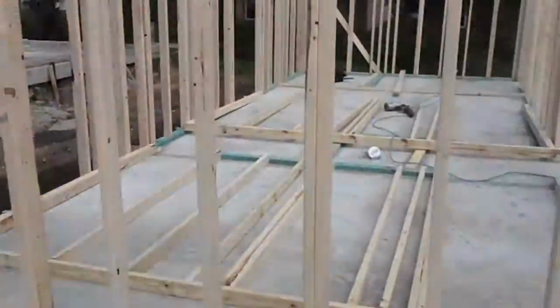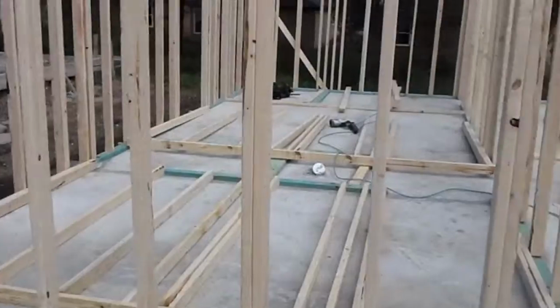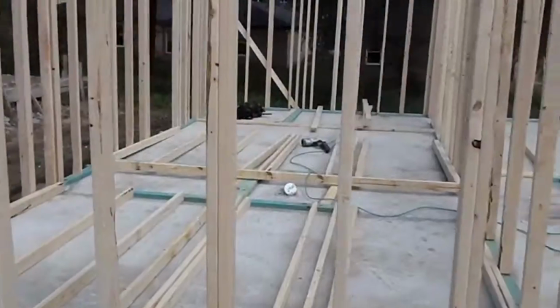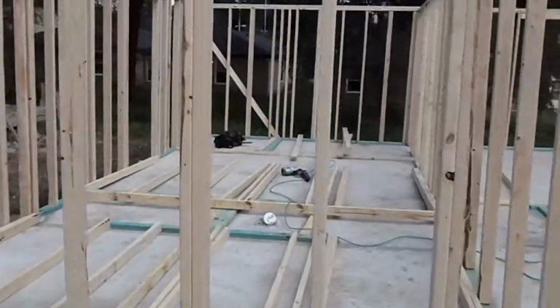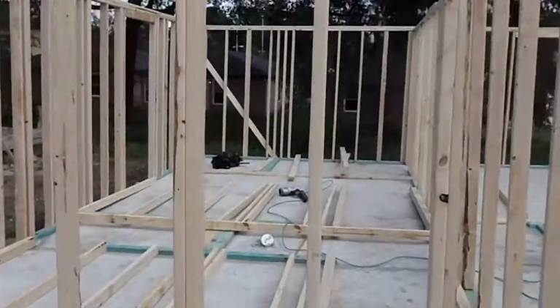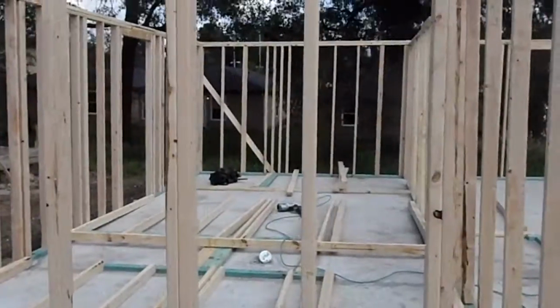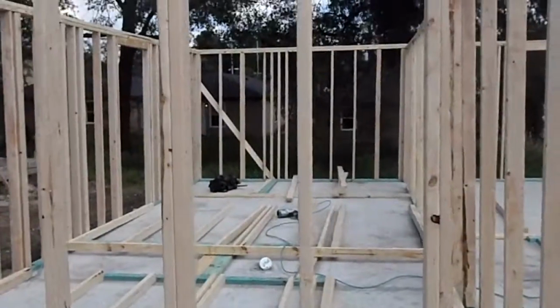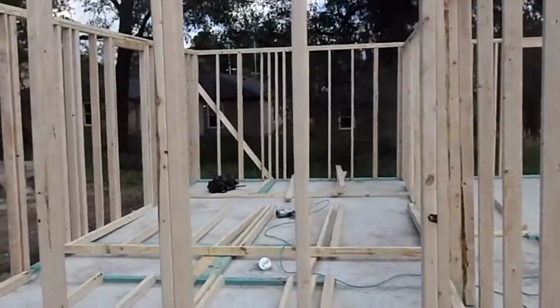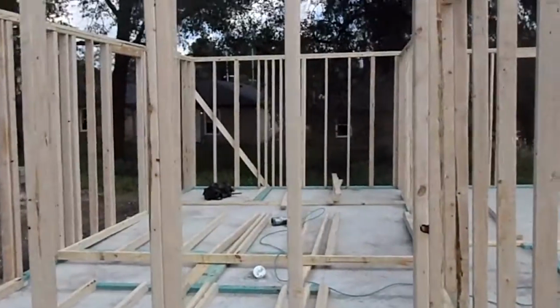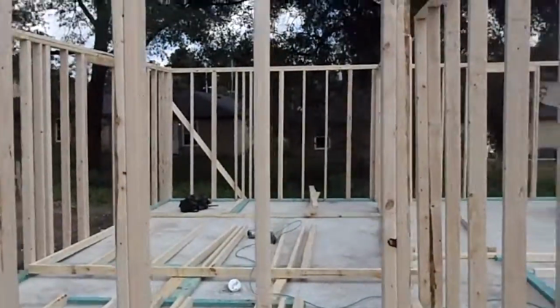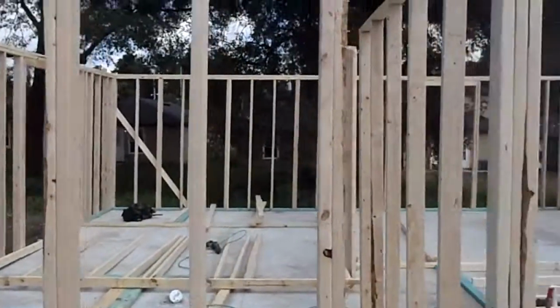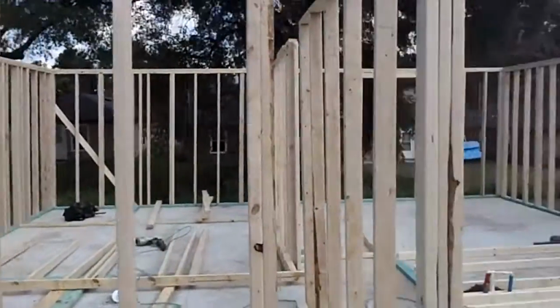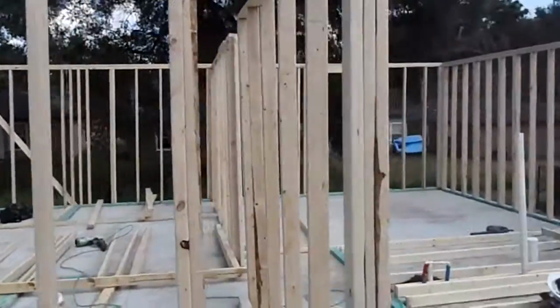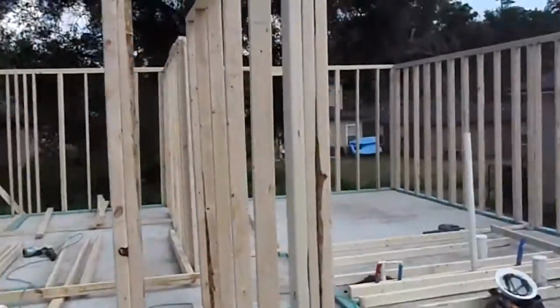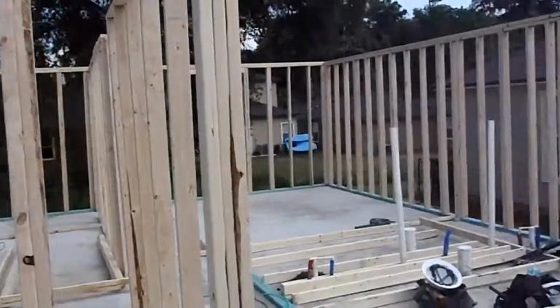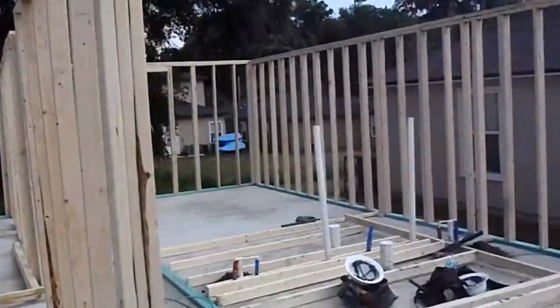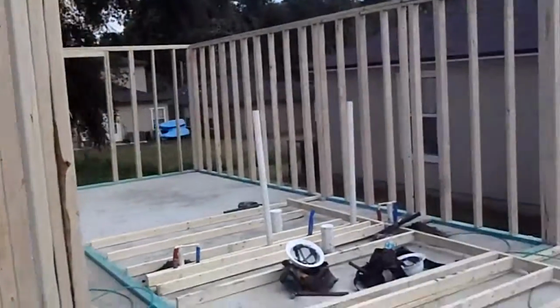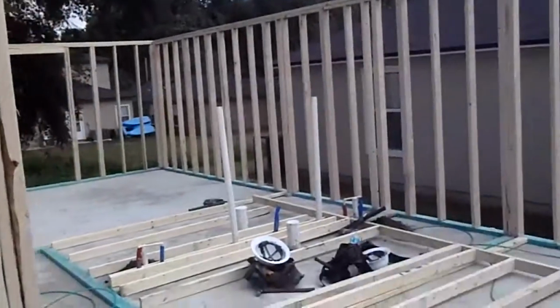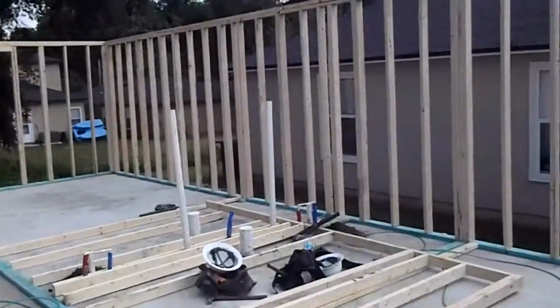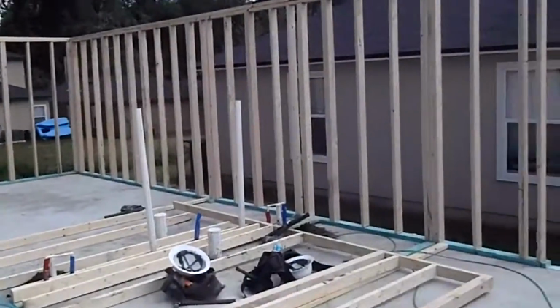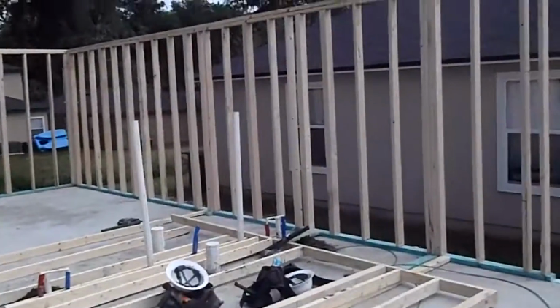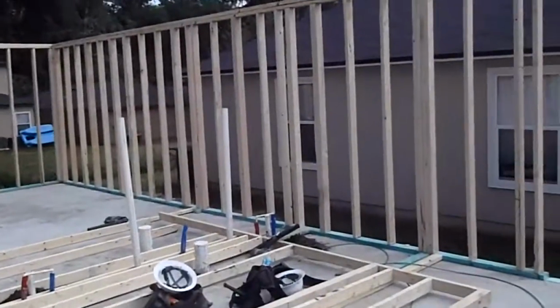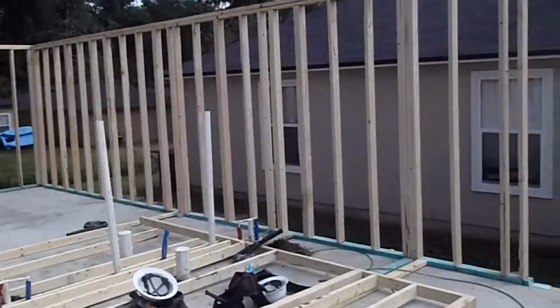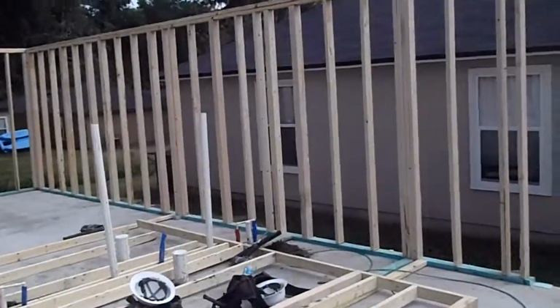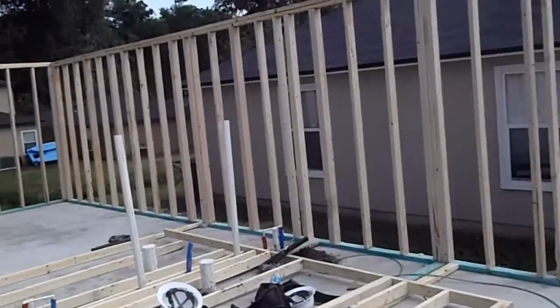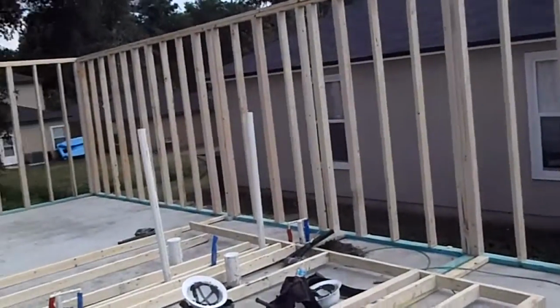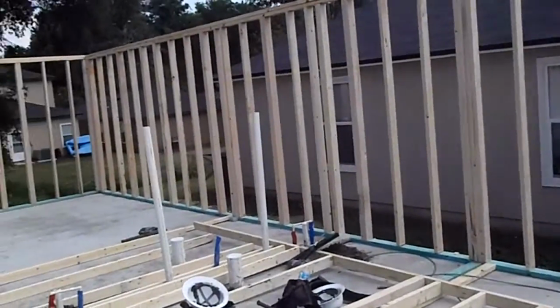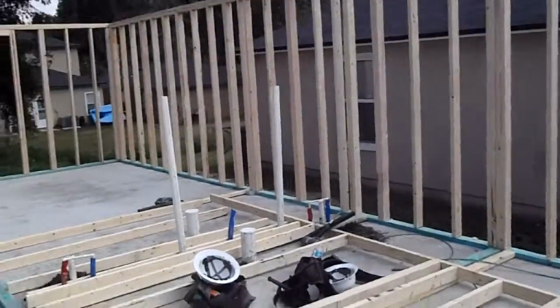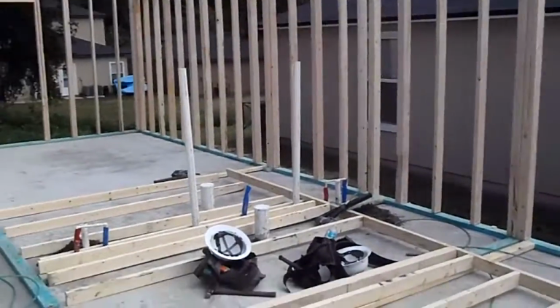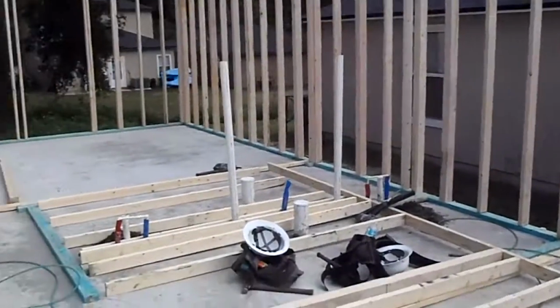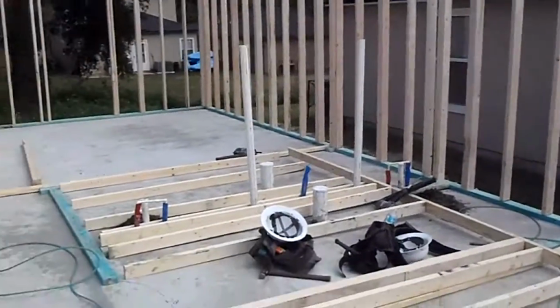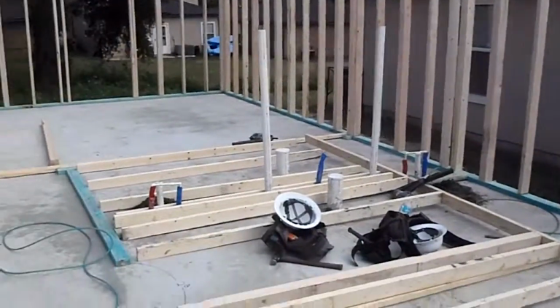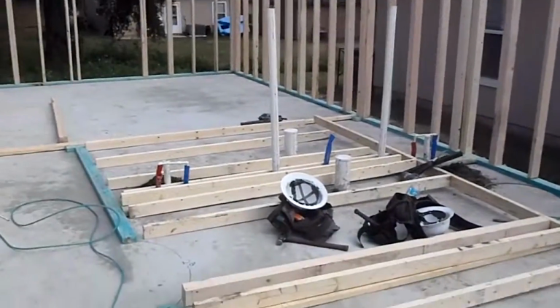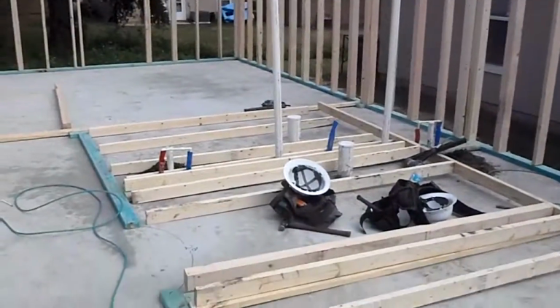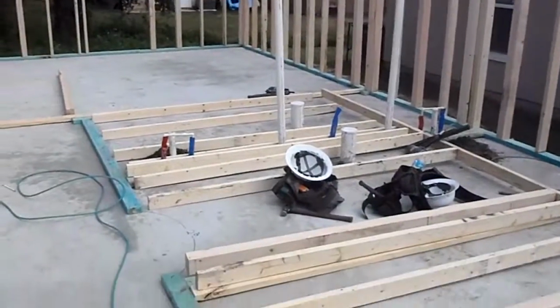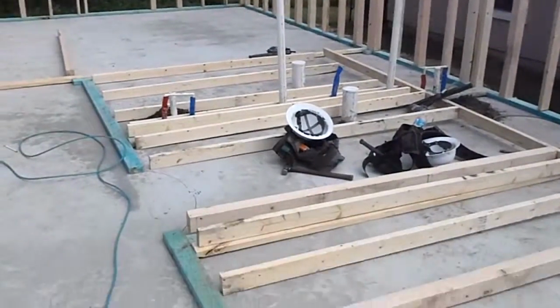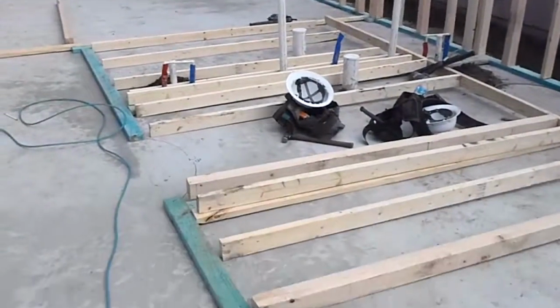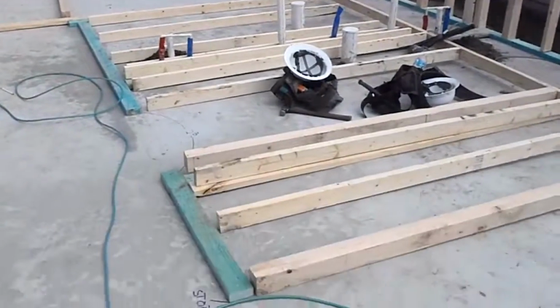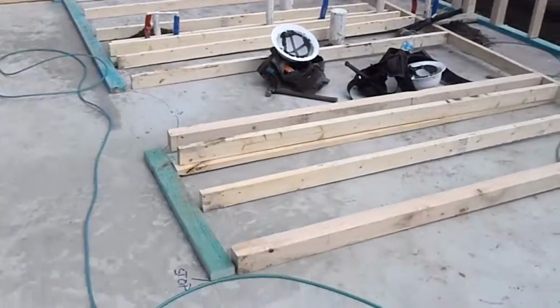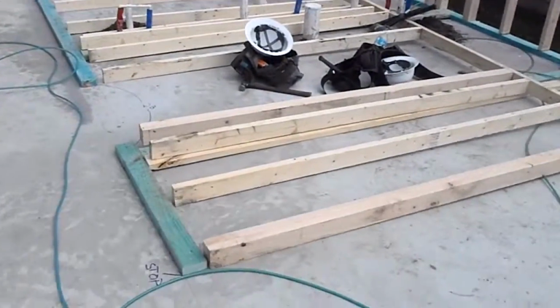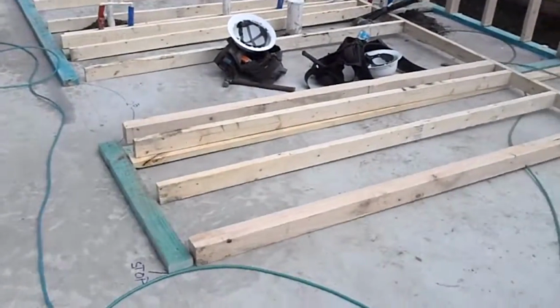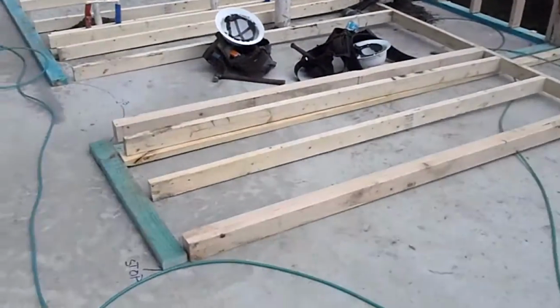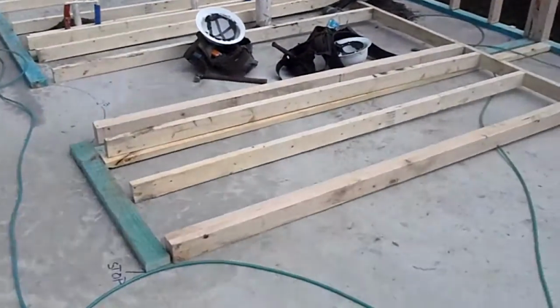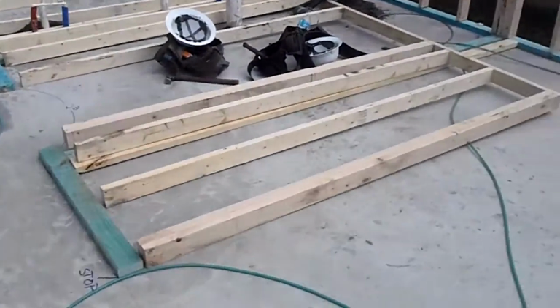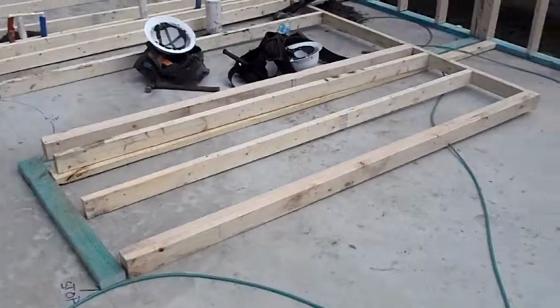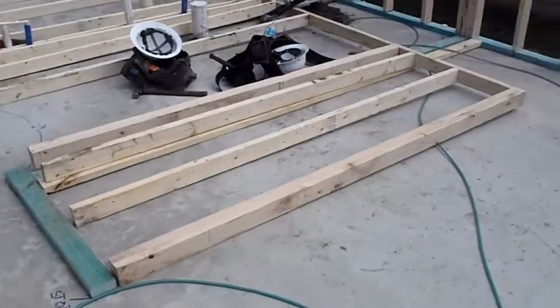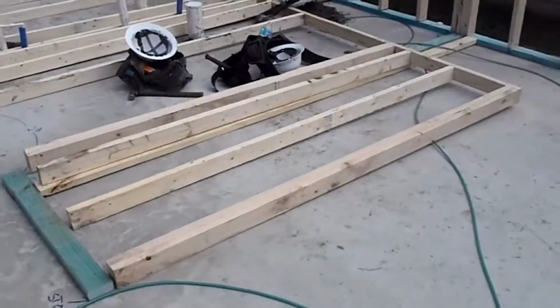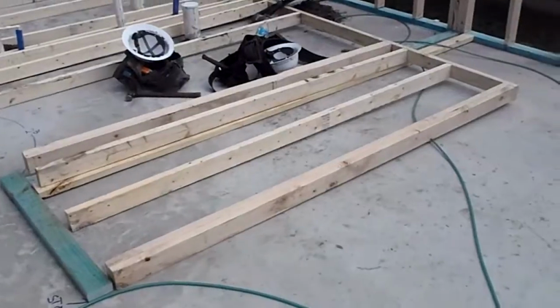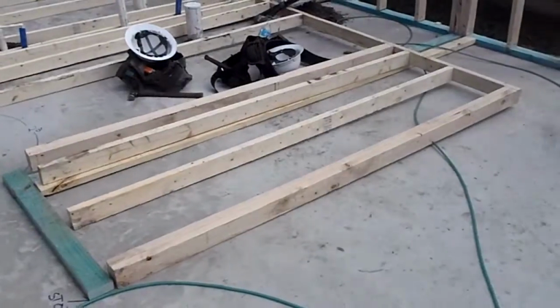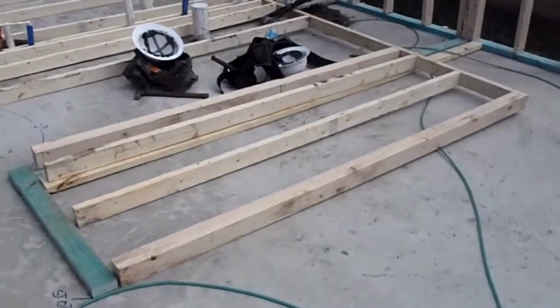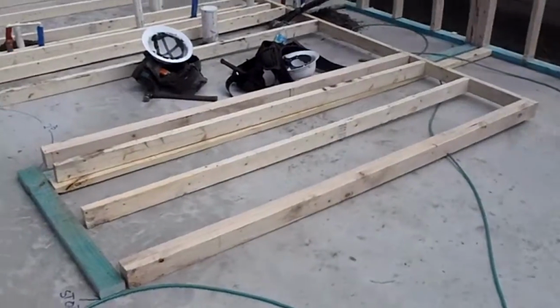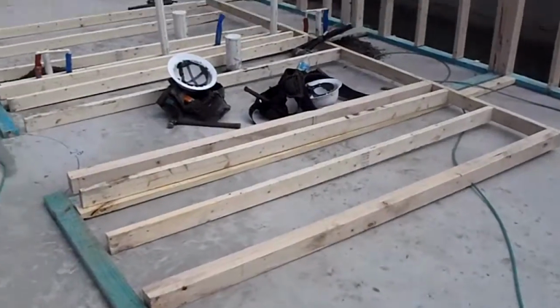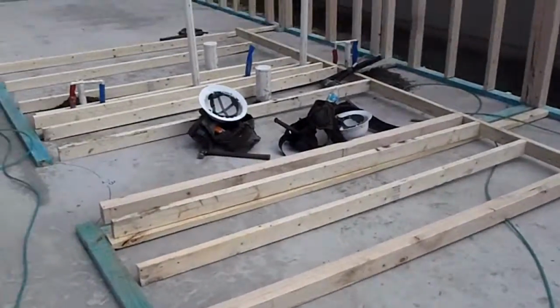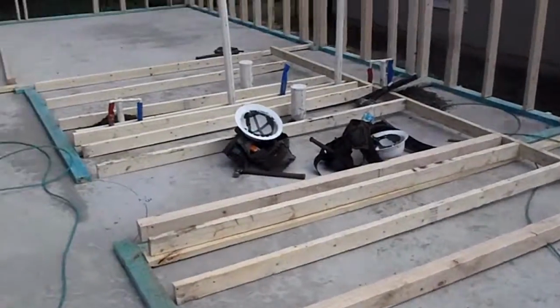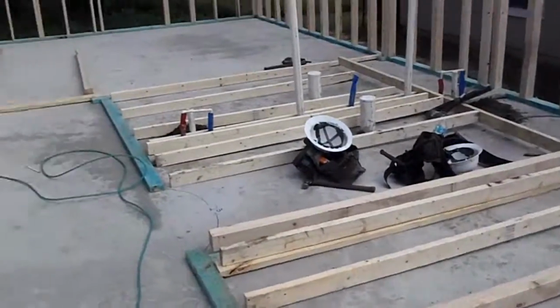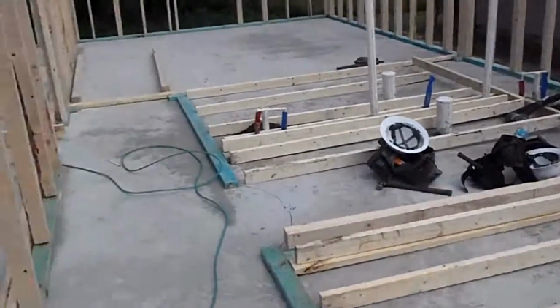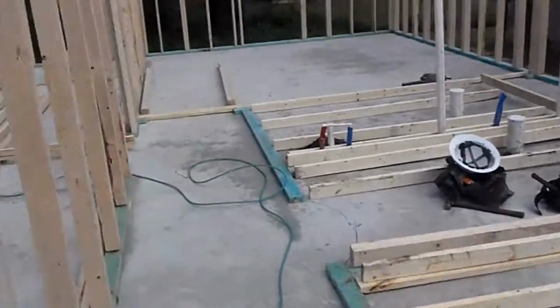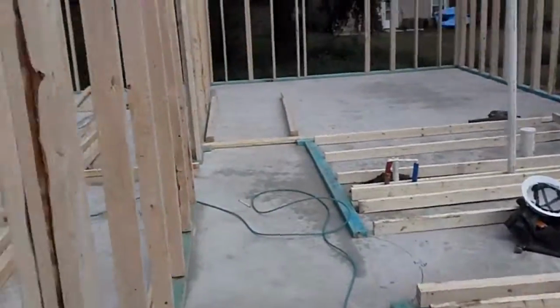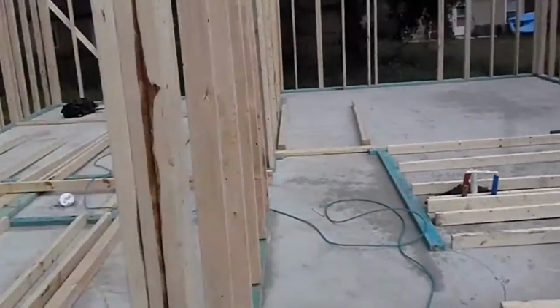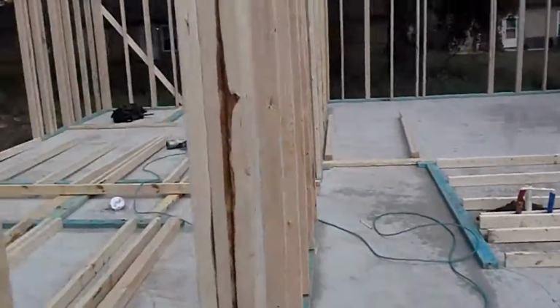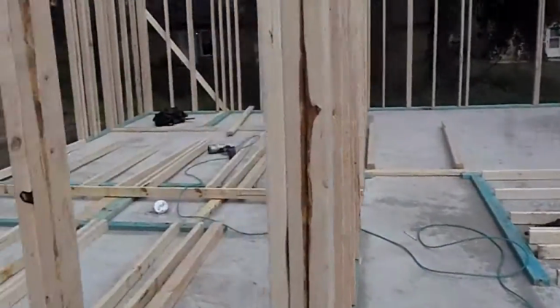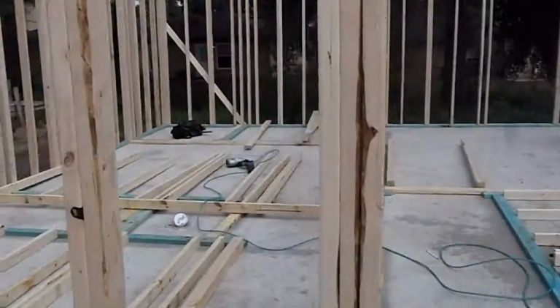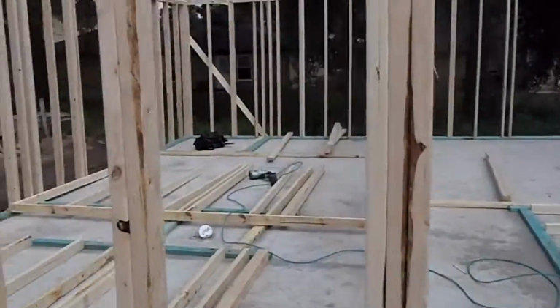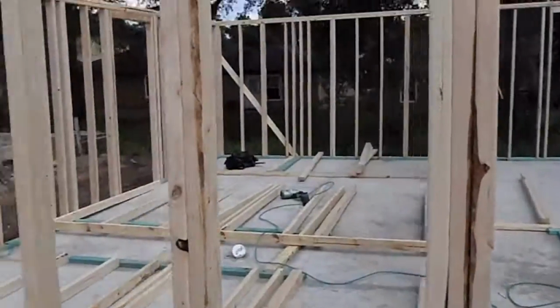So this is what the house looks like from the inside. The walls are framed laying down and then stood up.